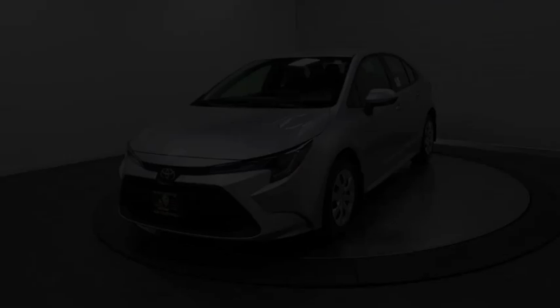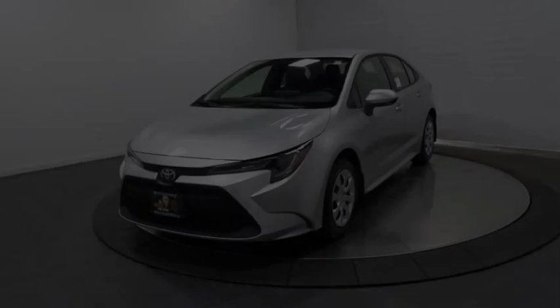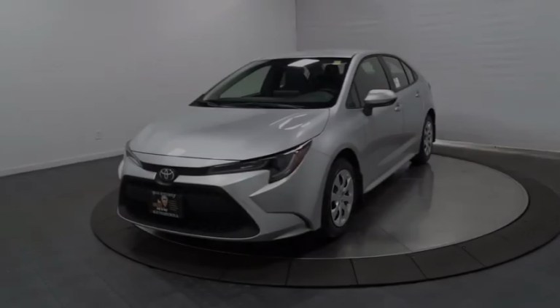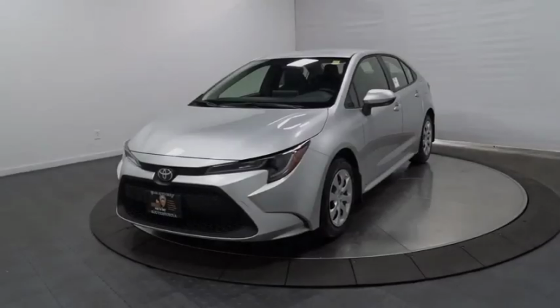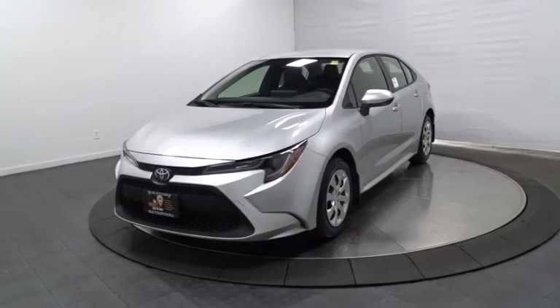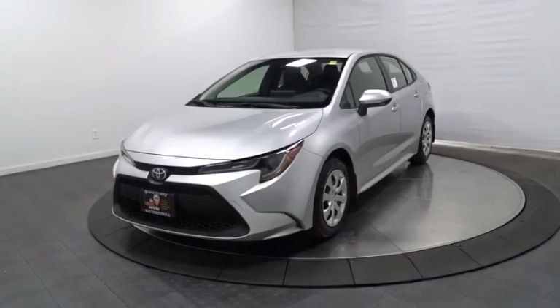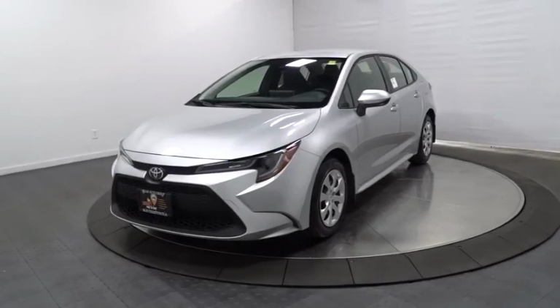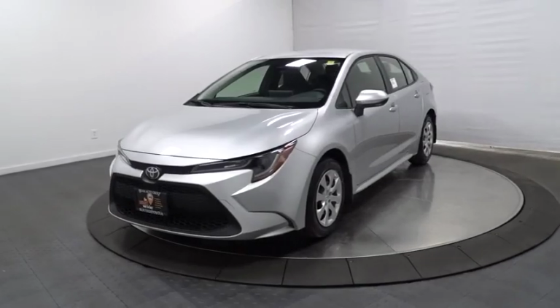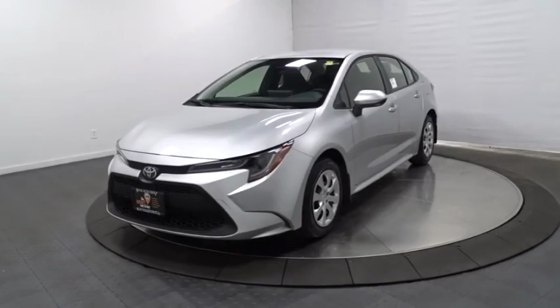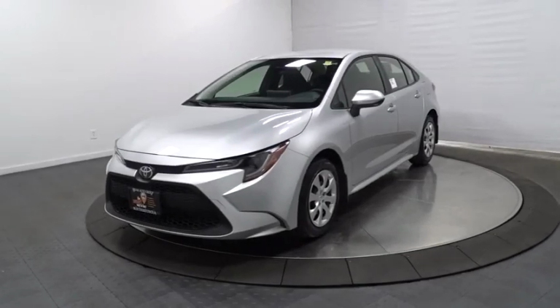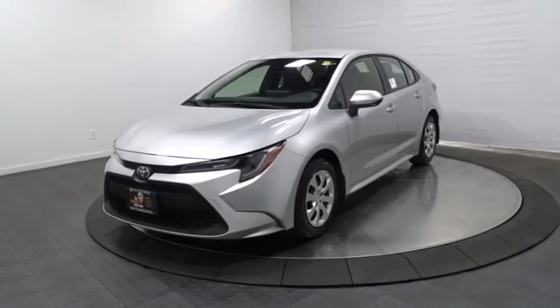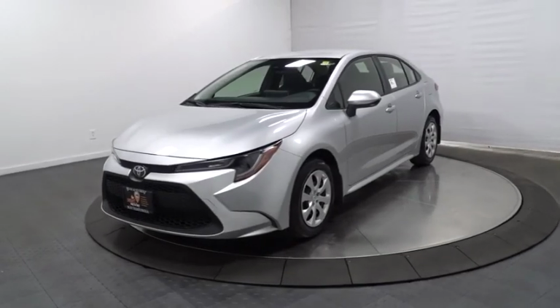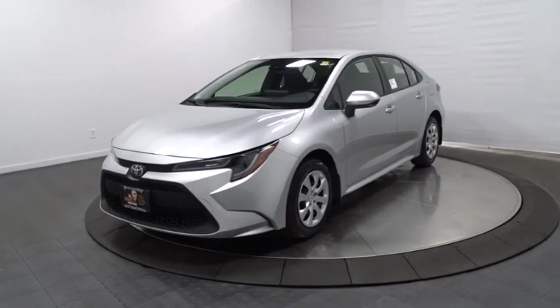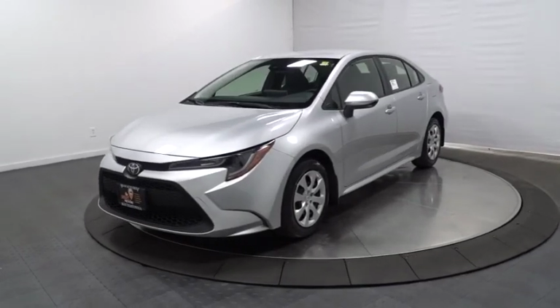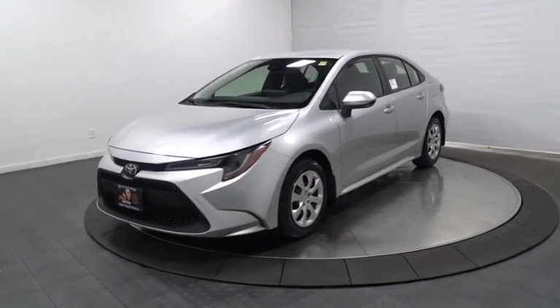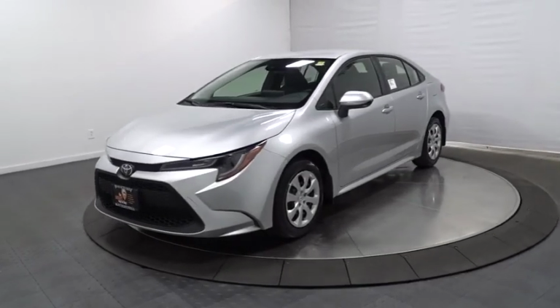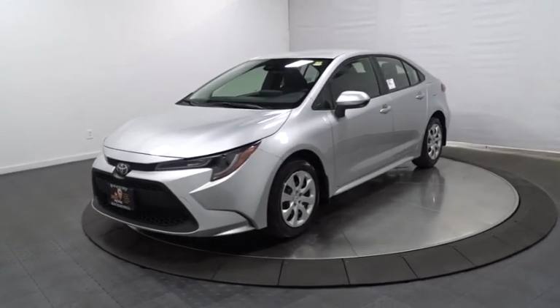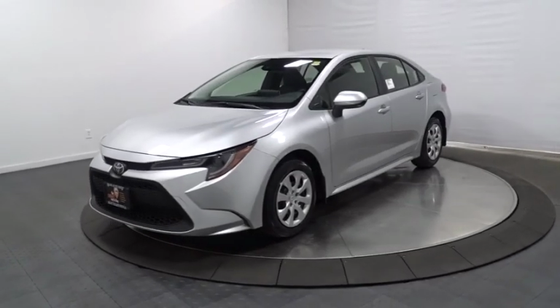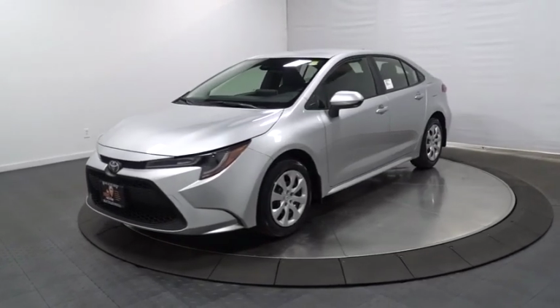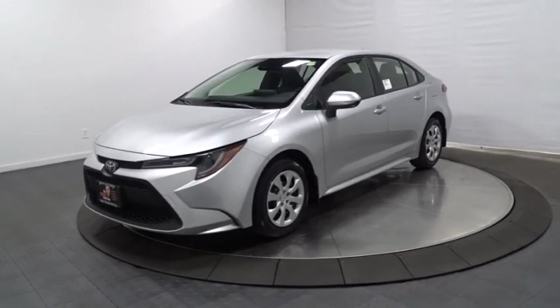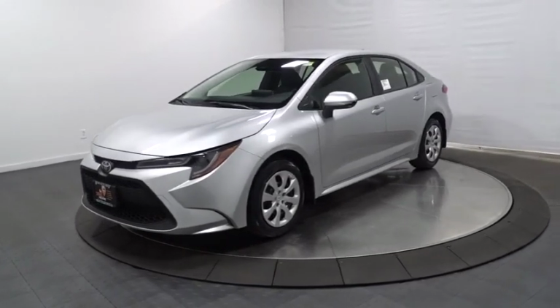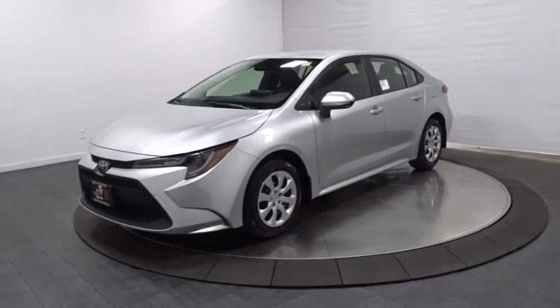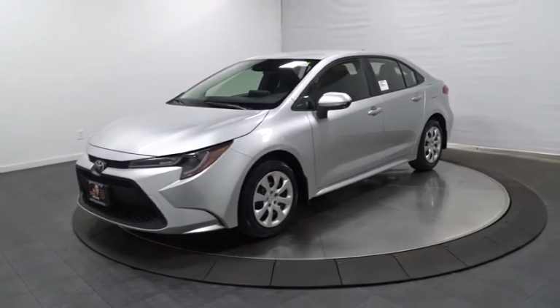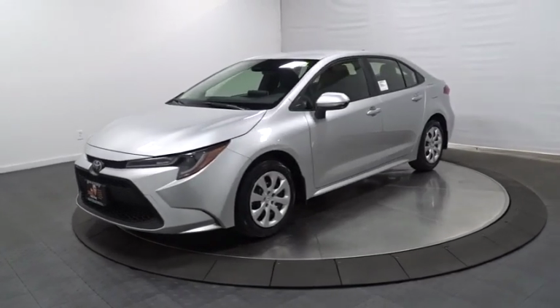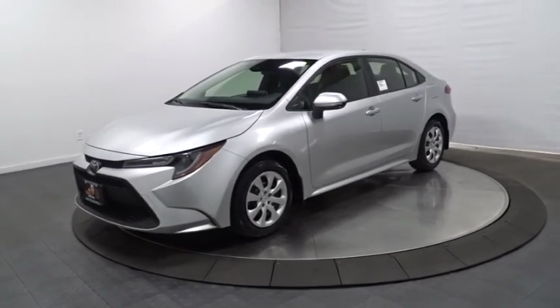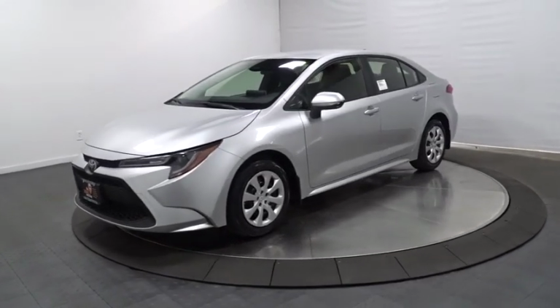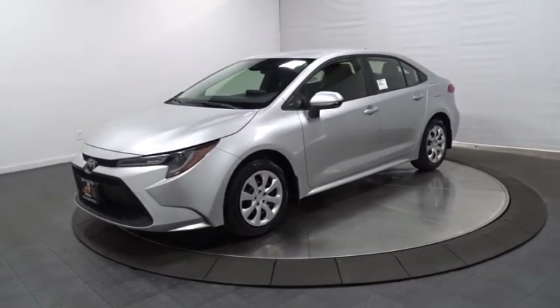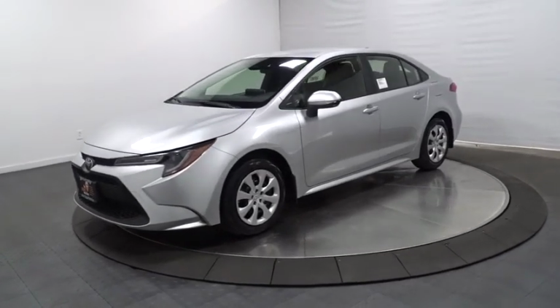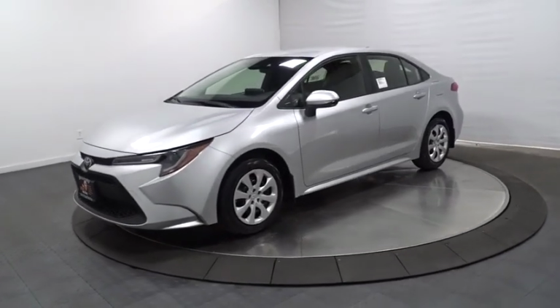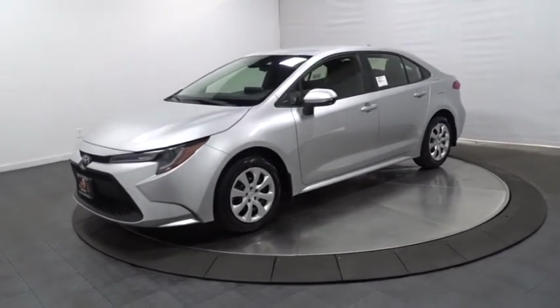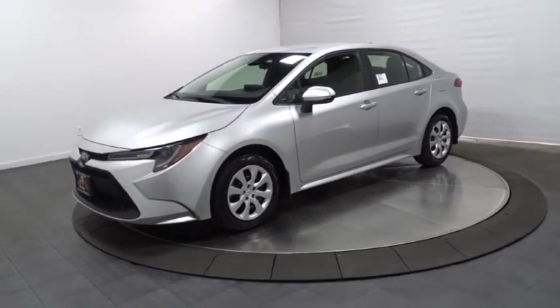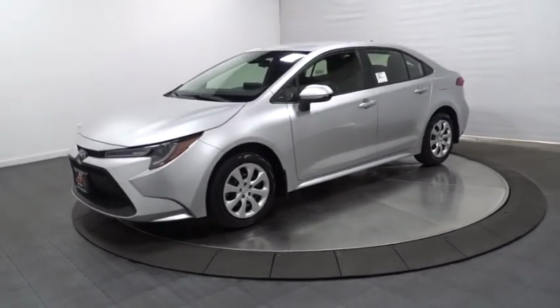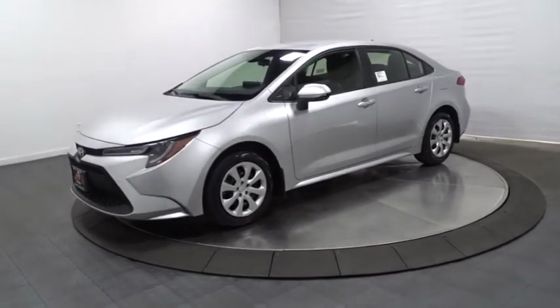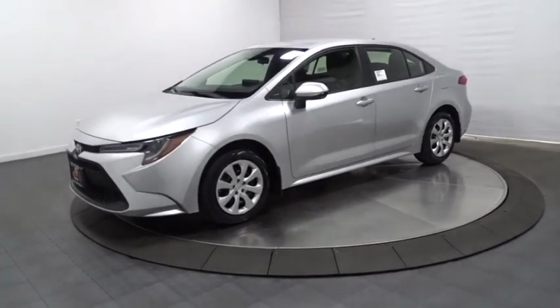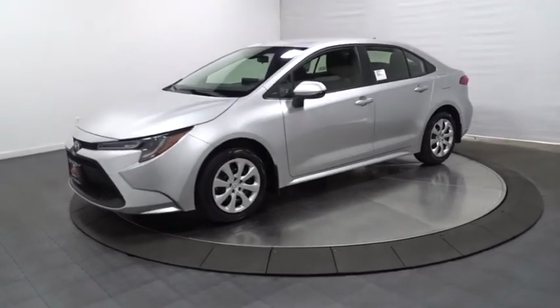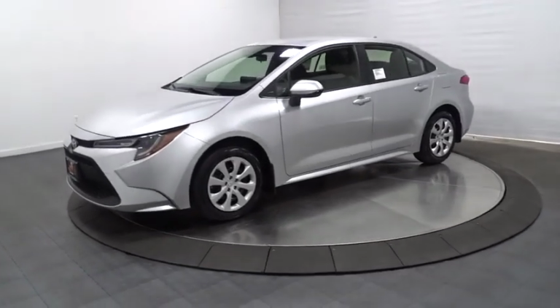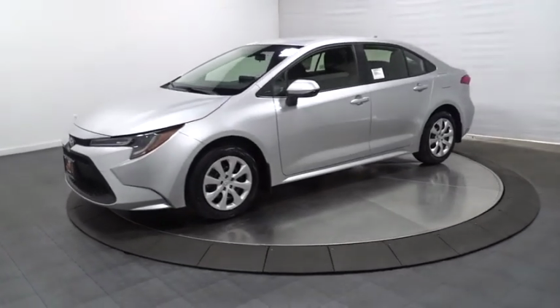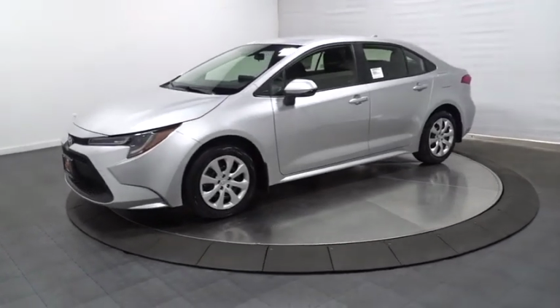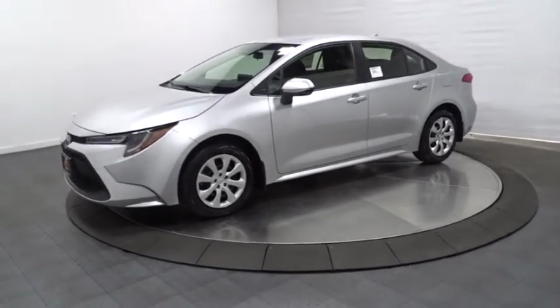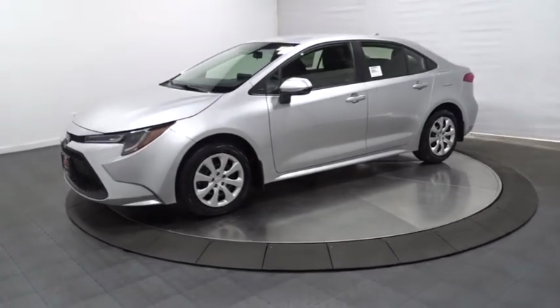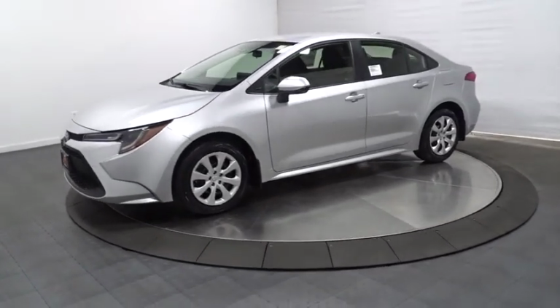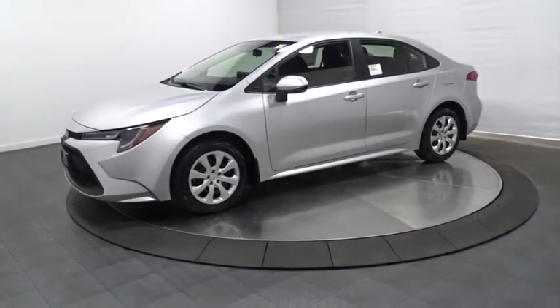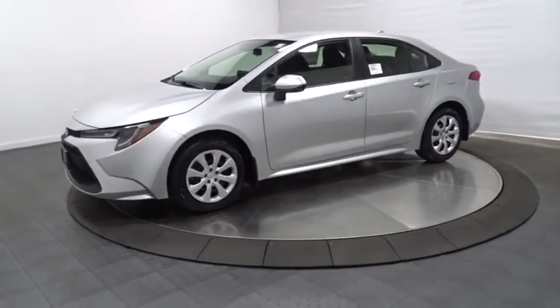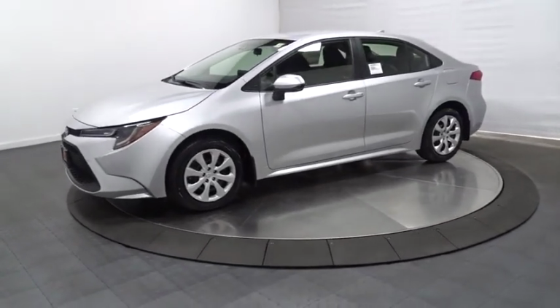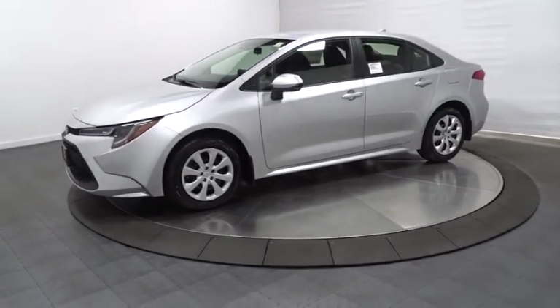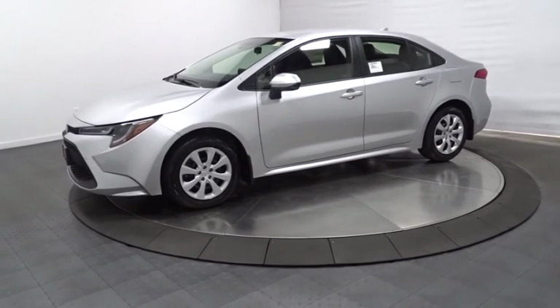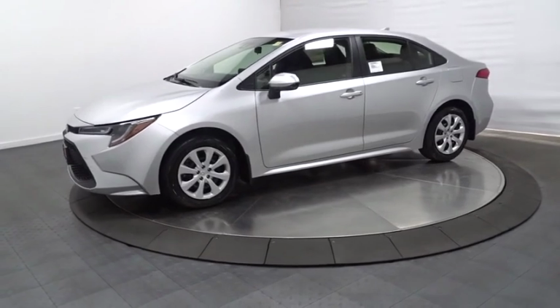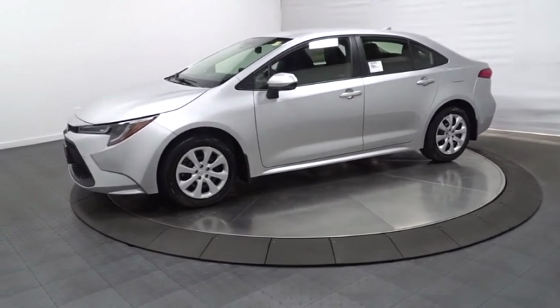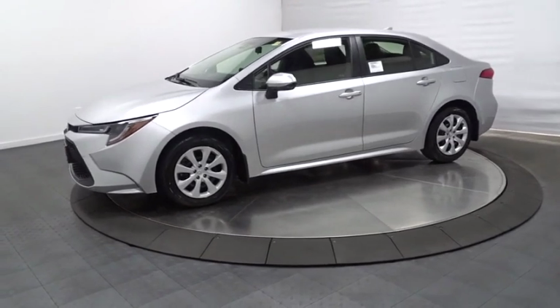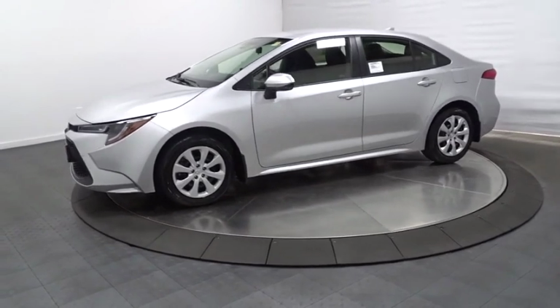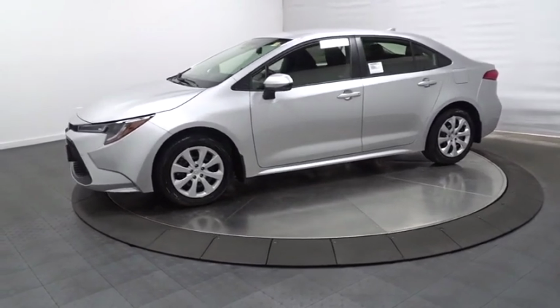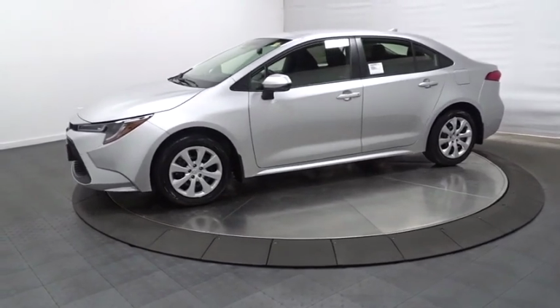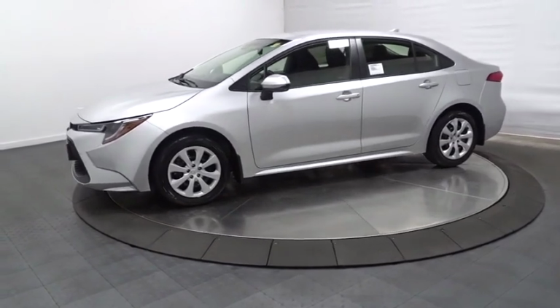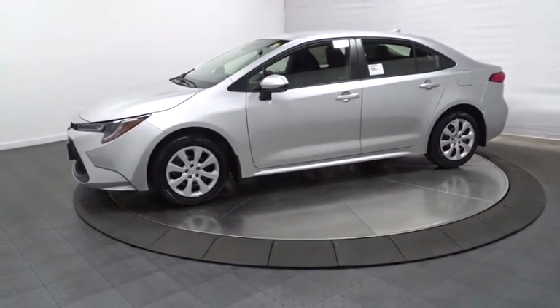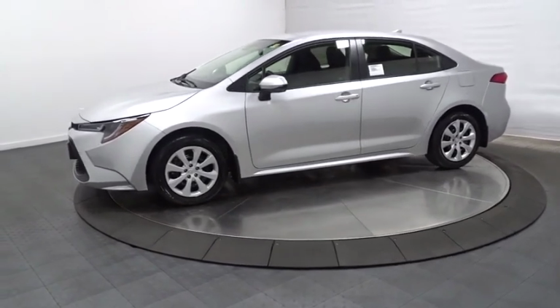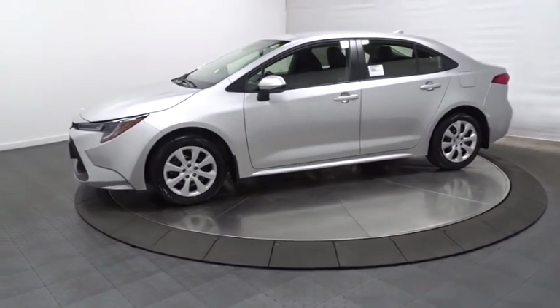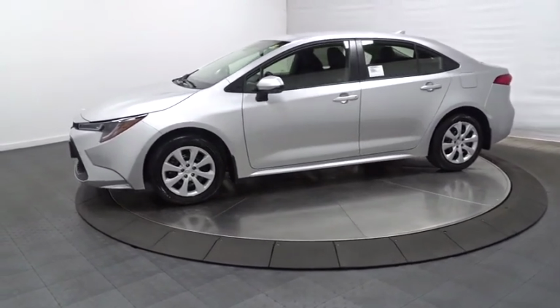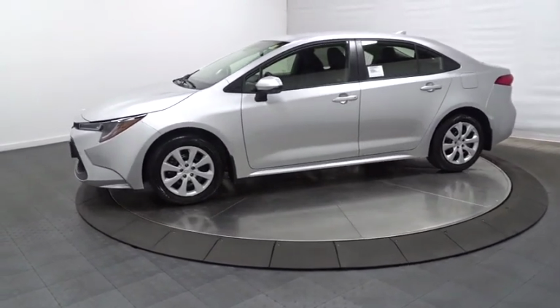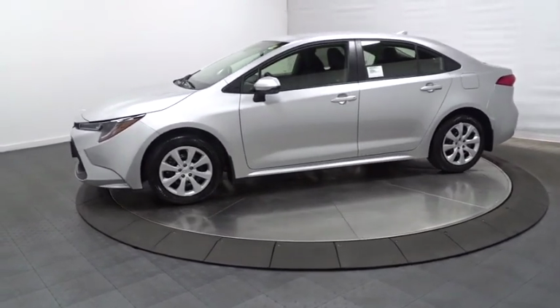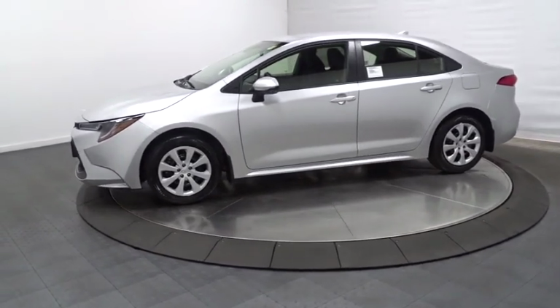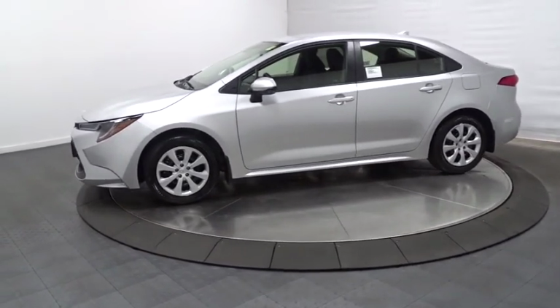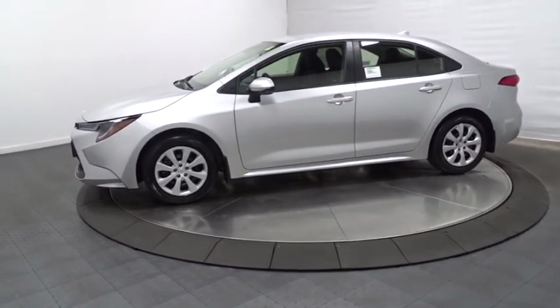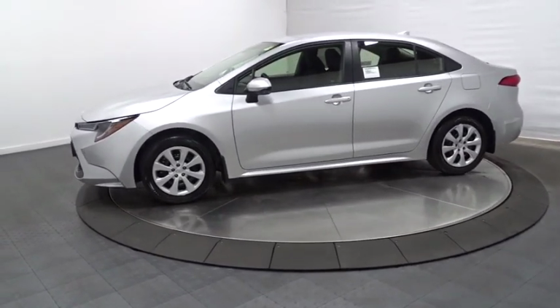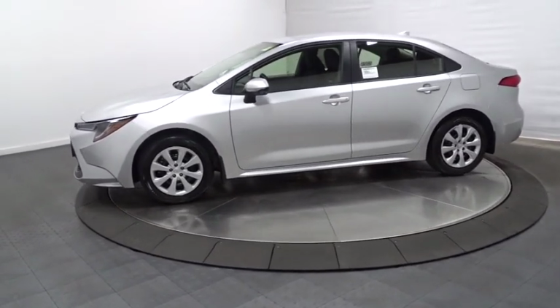The 2020 Toyota Corolla. The Corolla is still a great option for those who want dependability, comfort, and value.